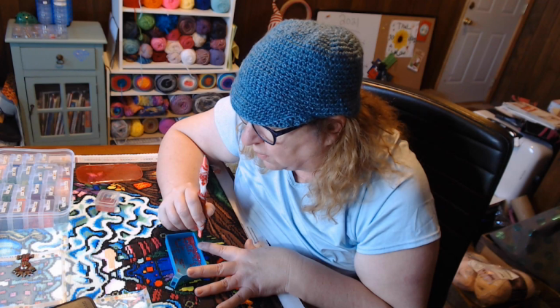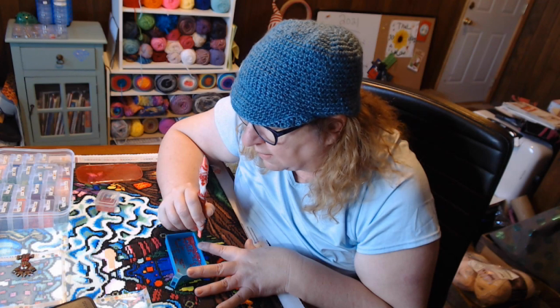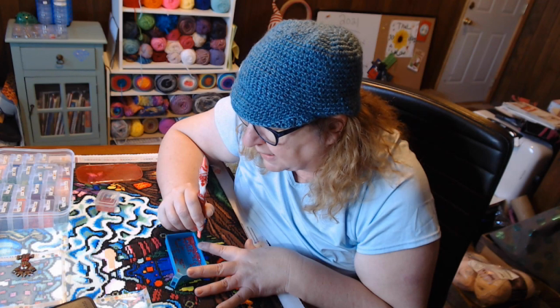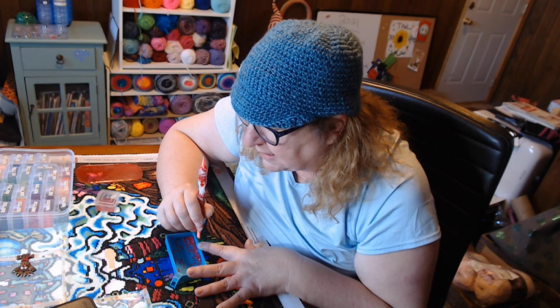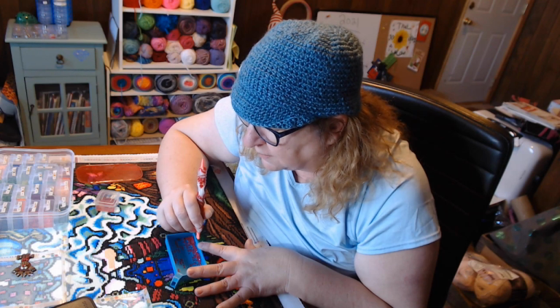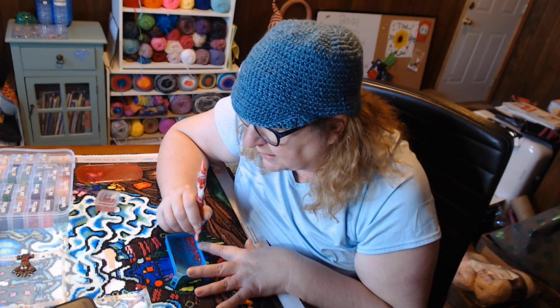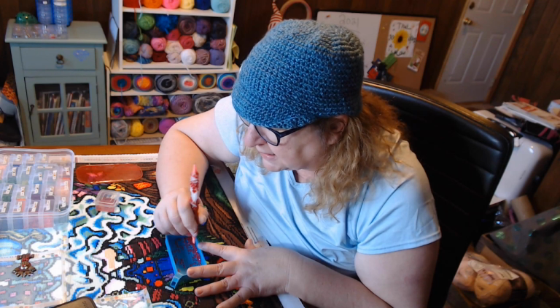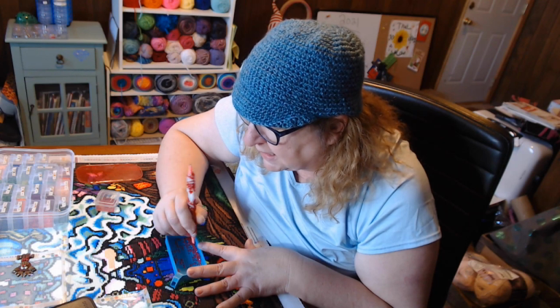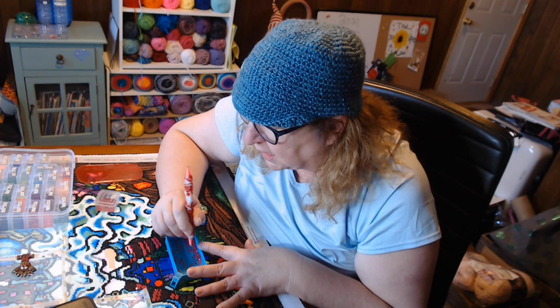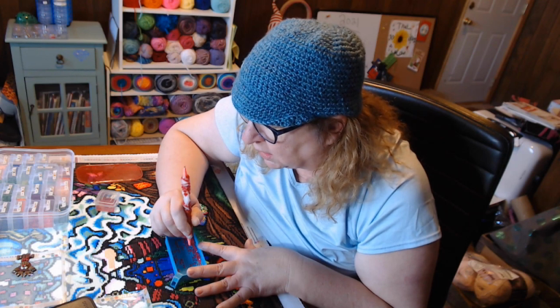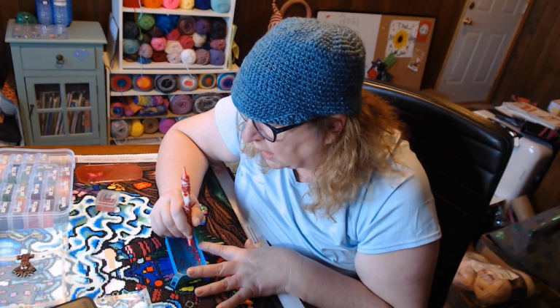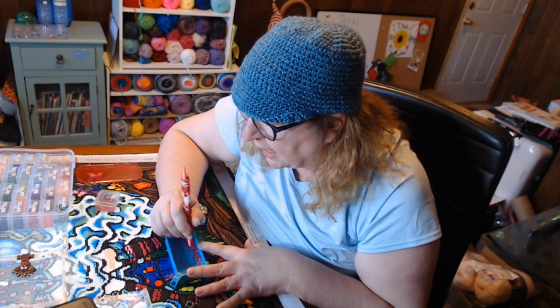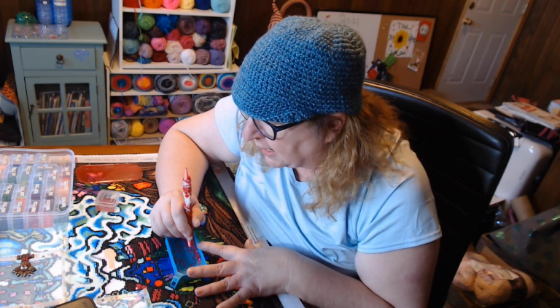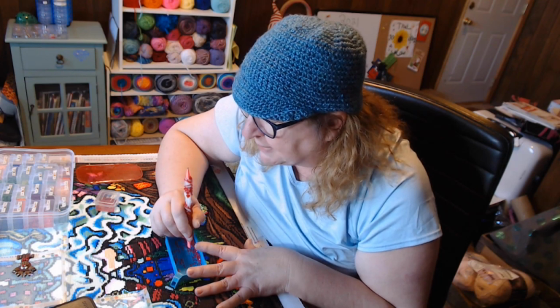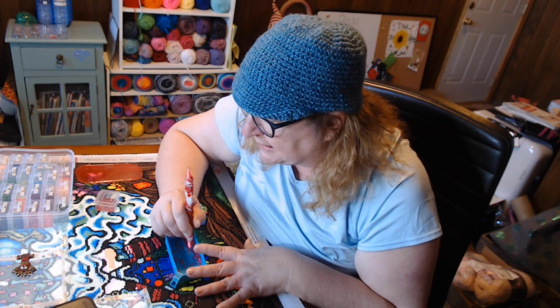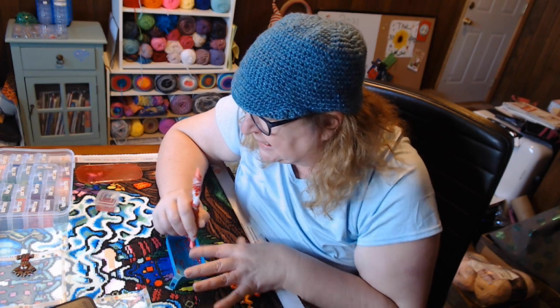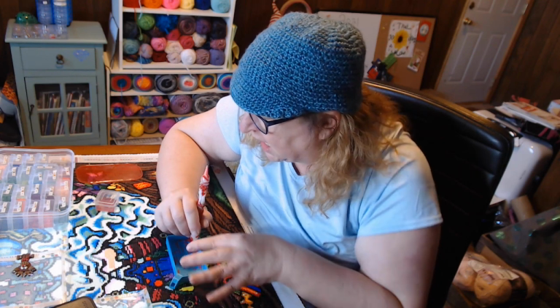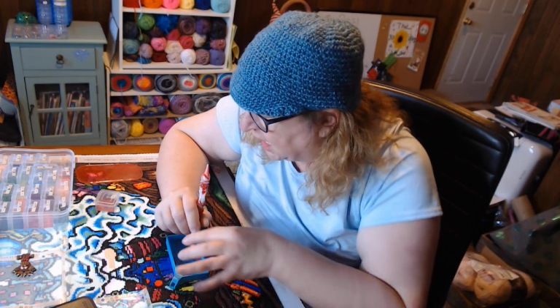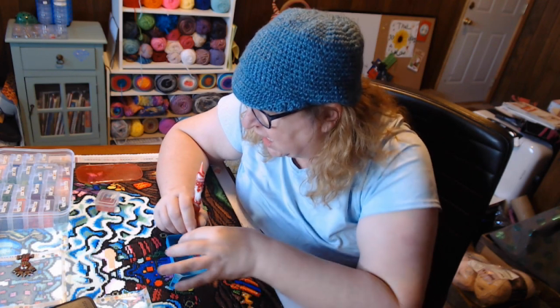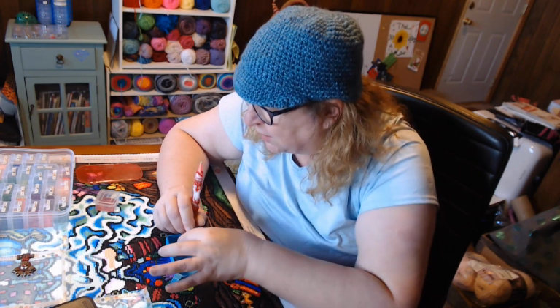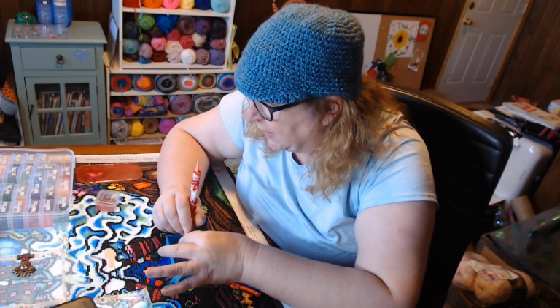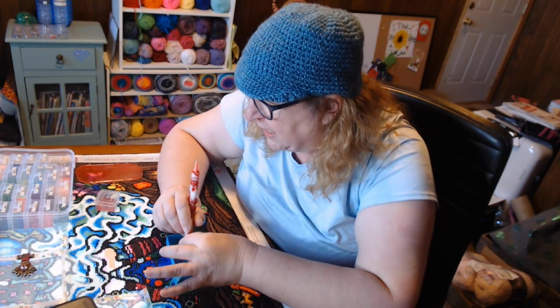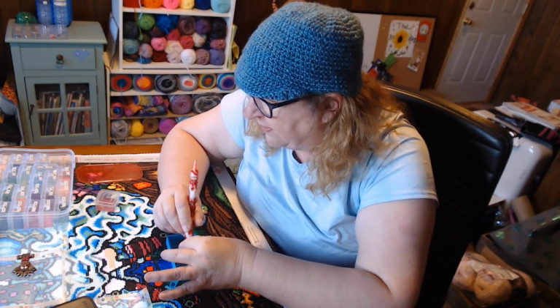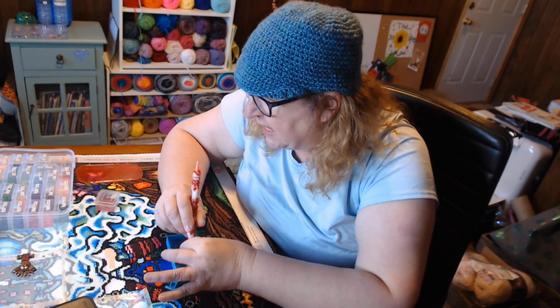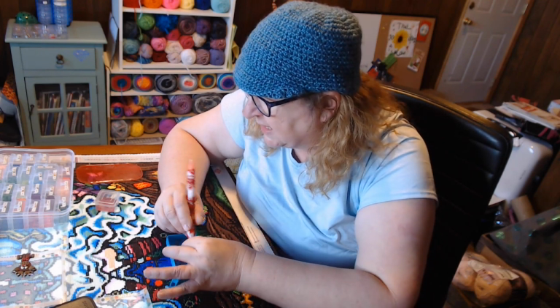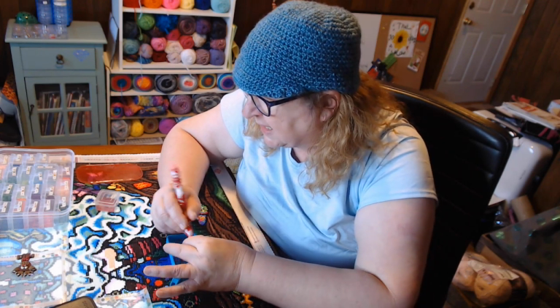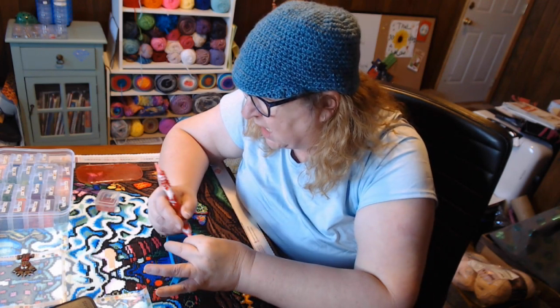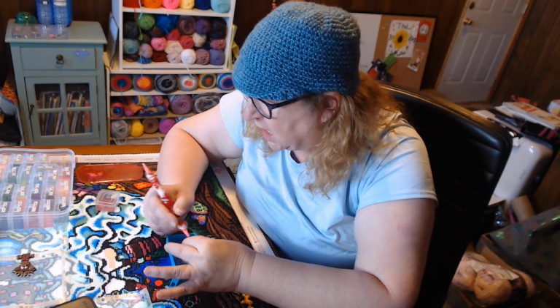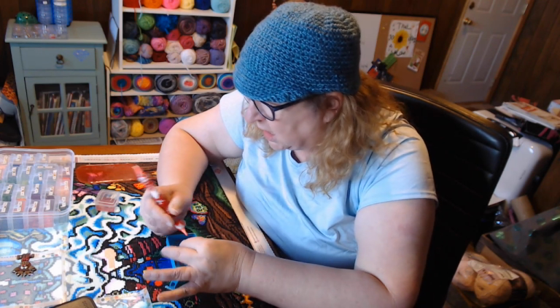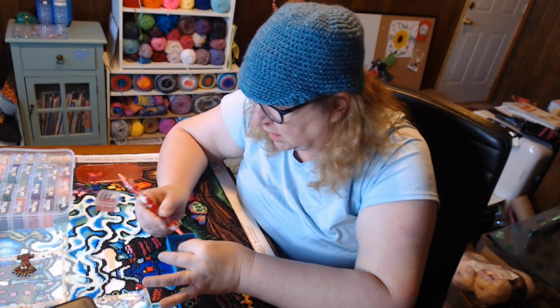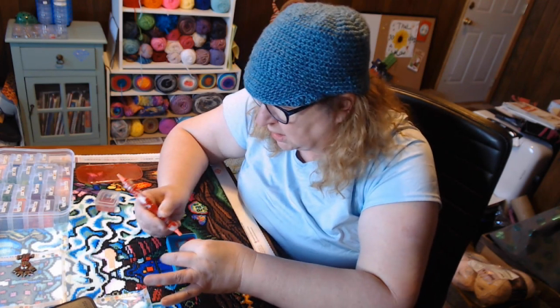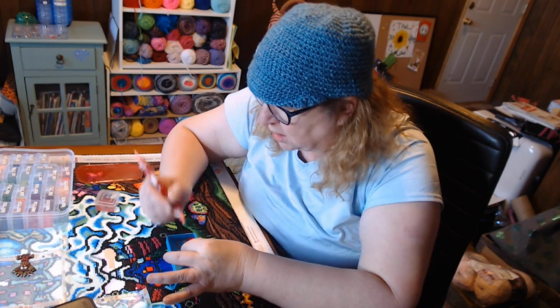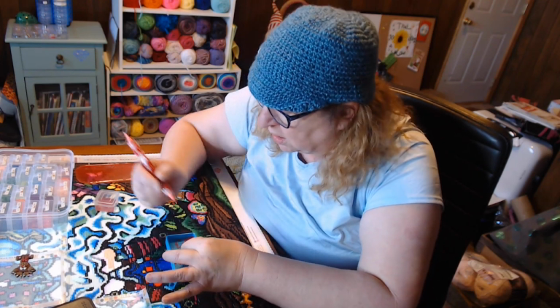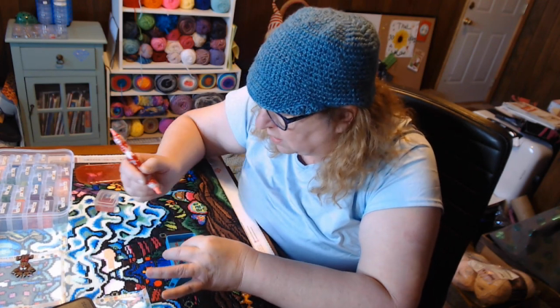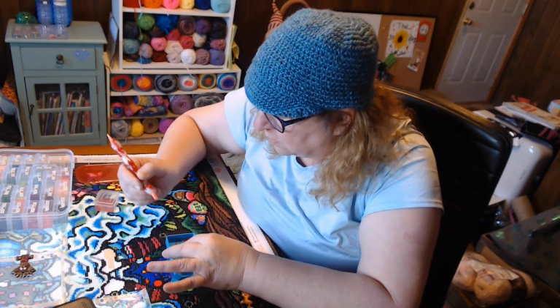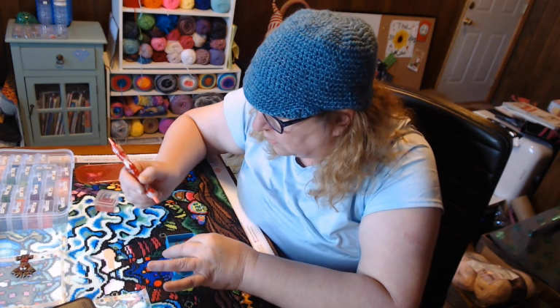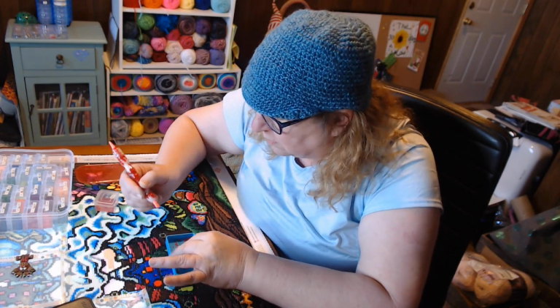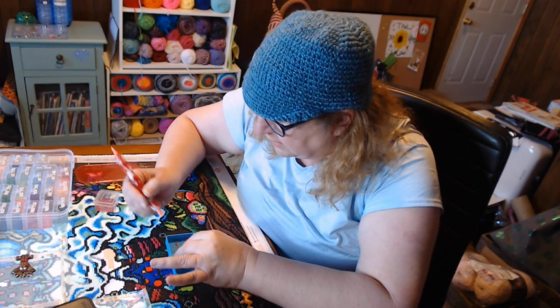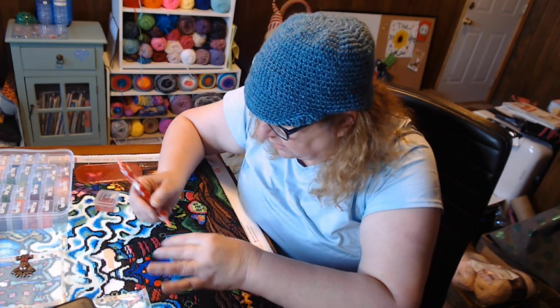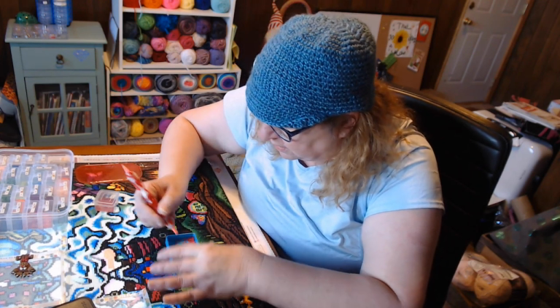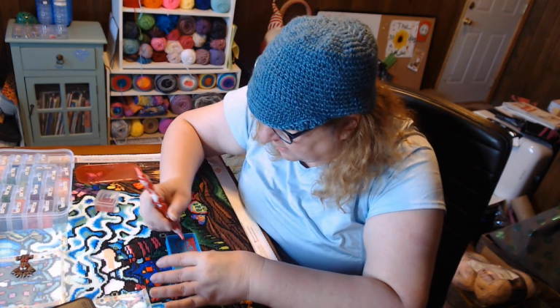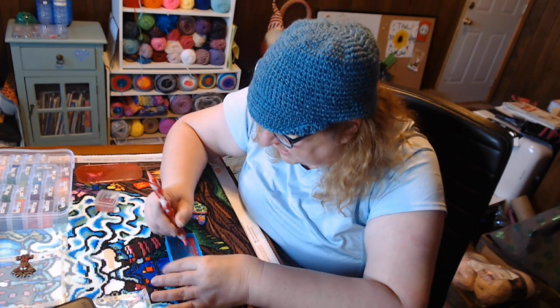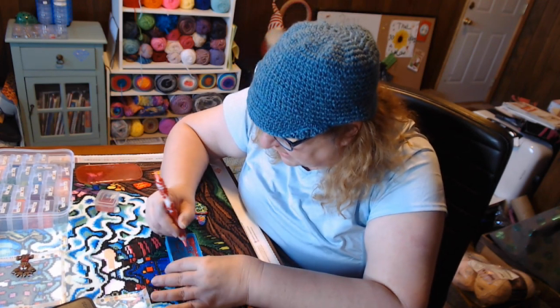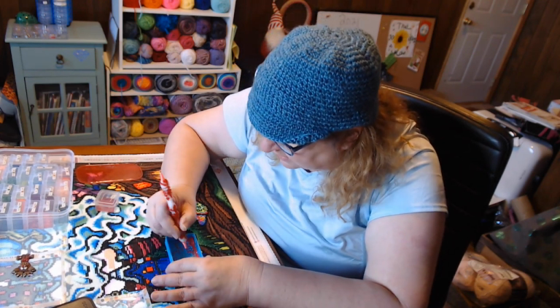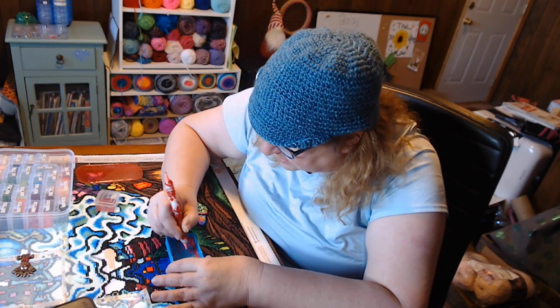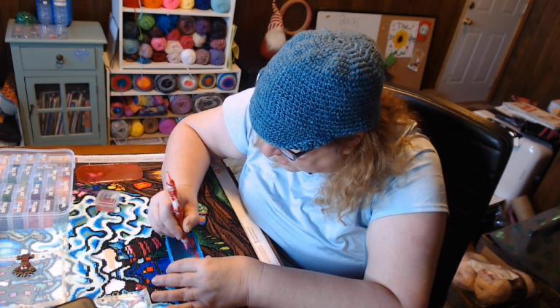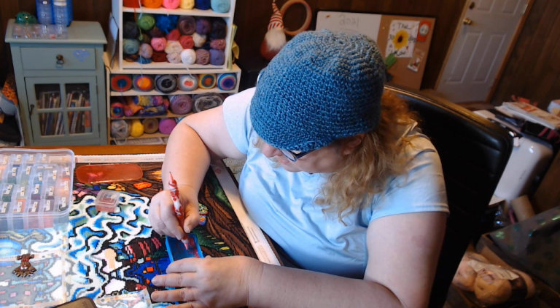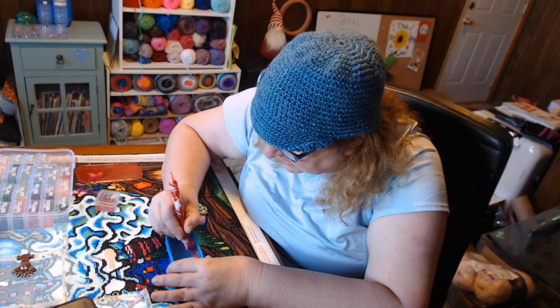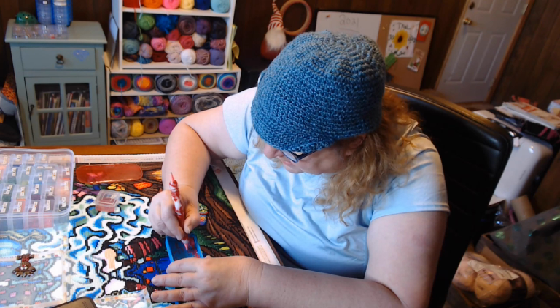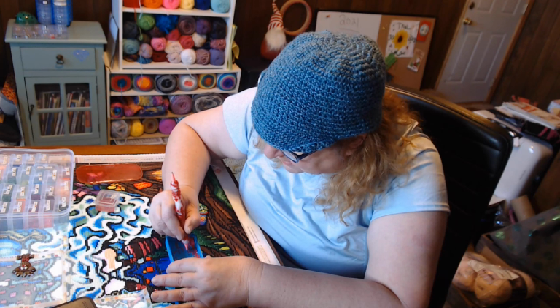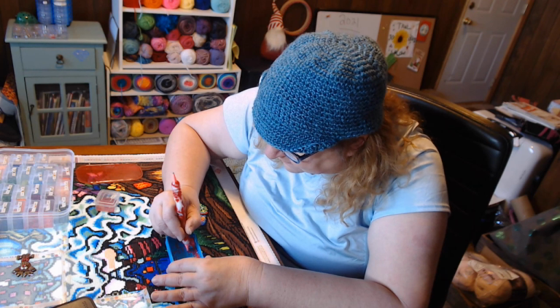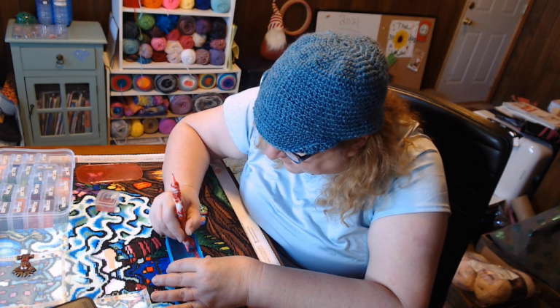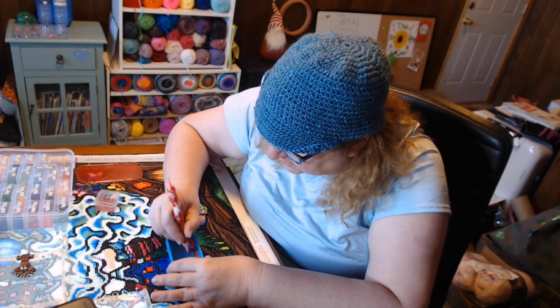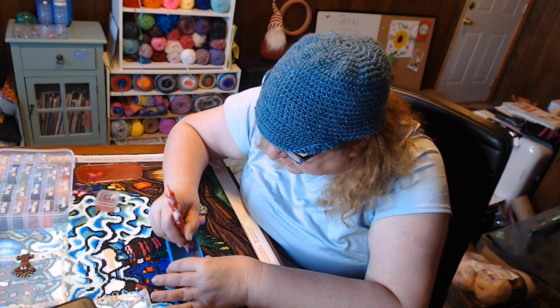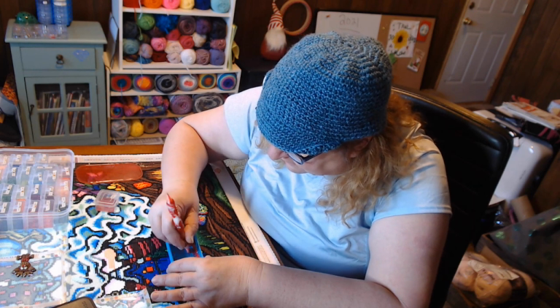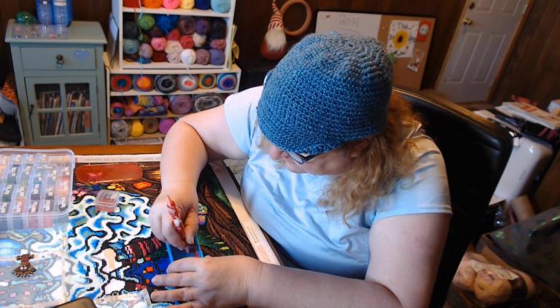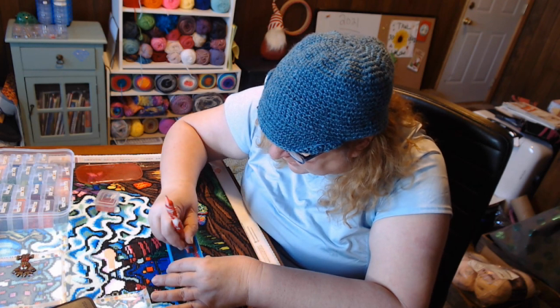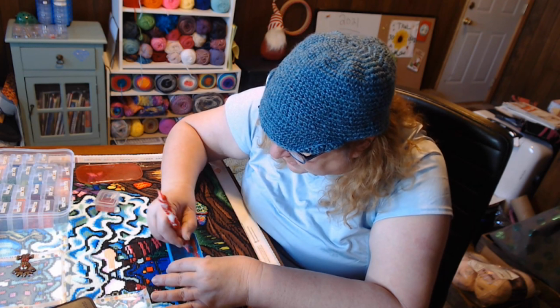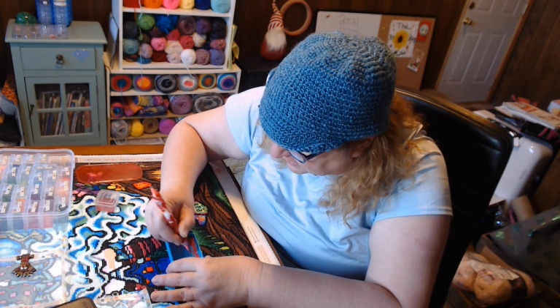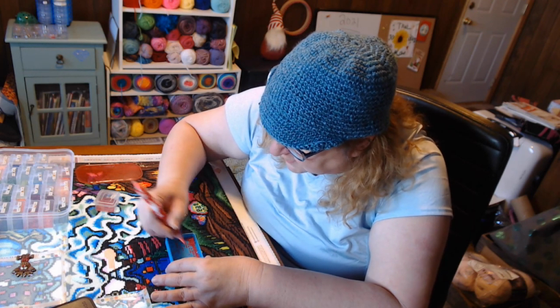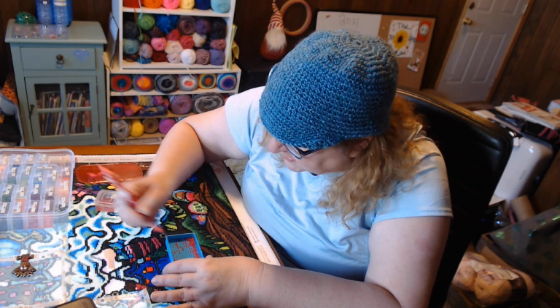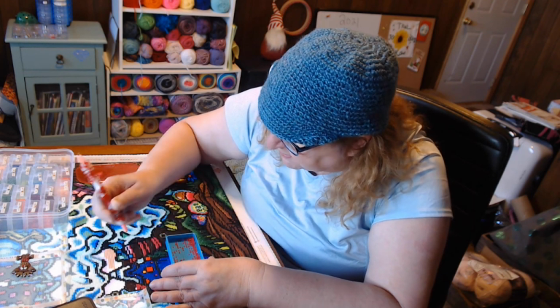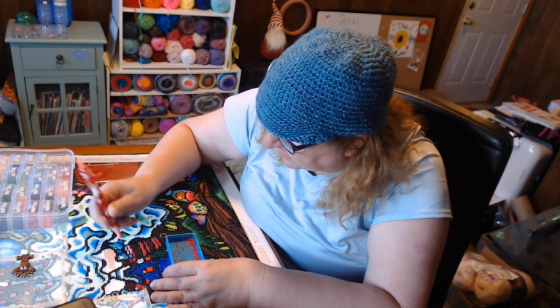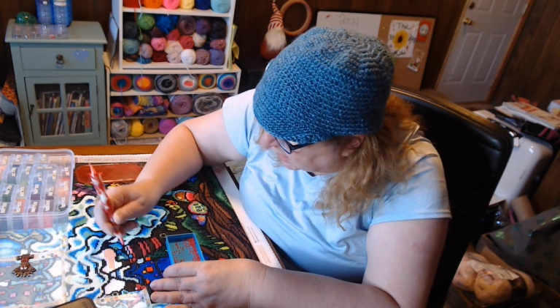Am I done with this color? Wait — no, I found another spot.